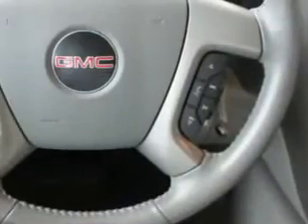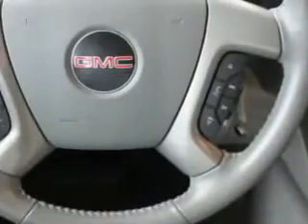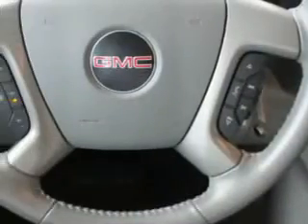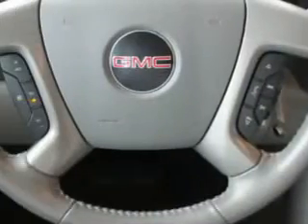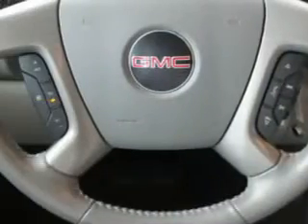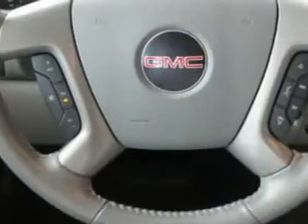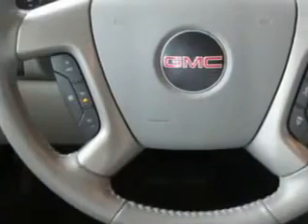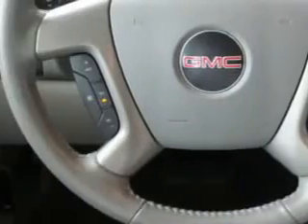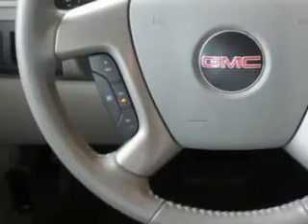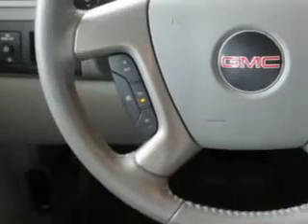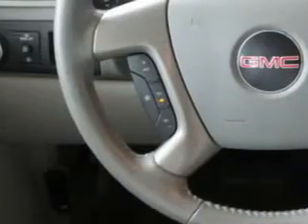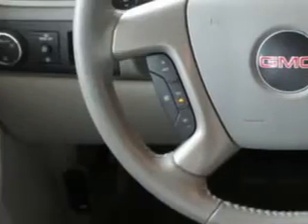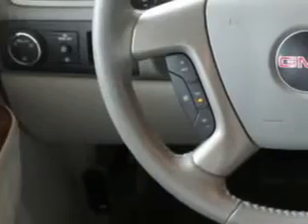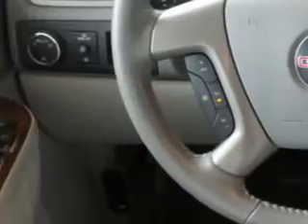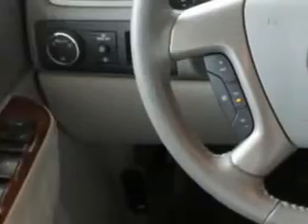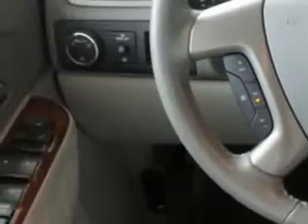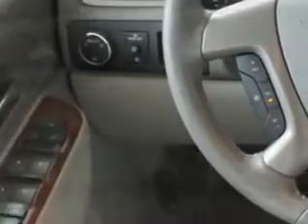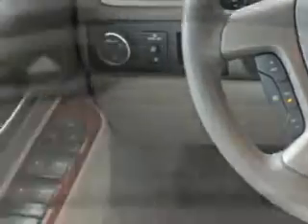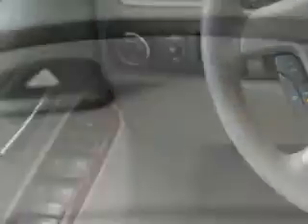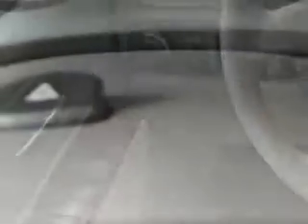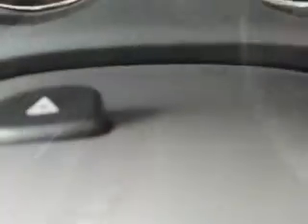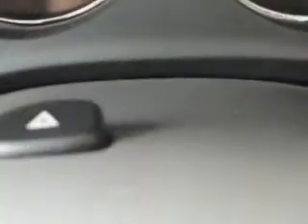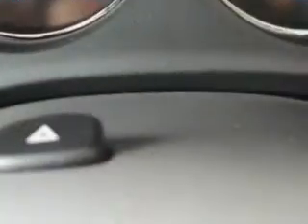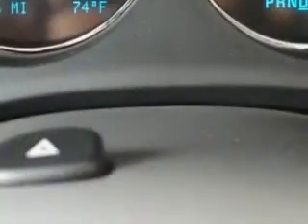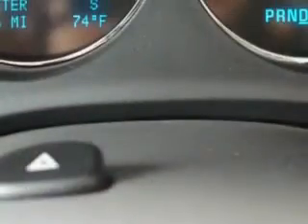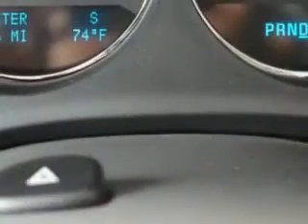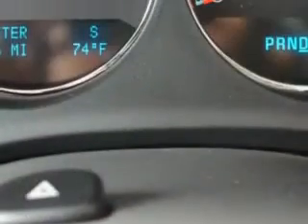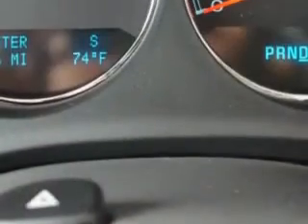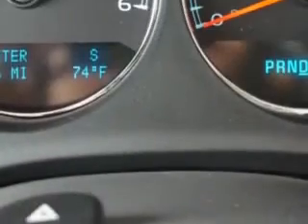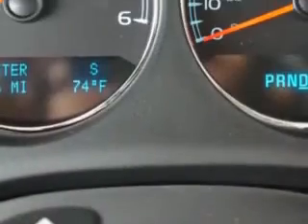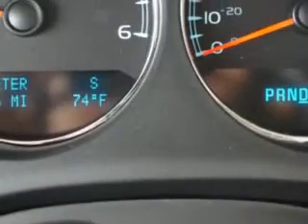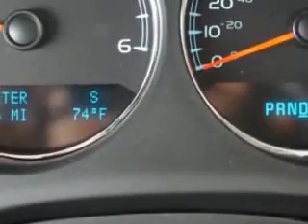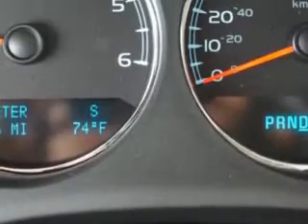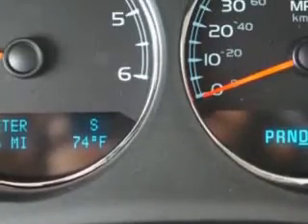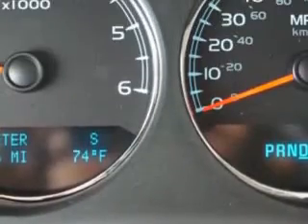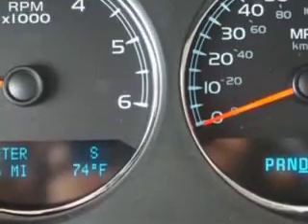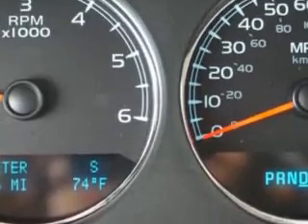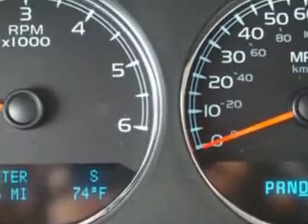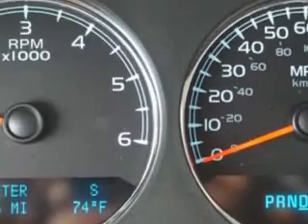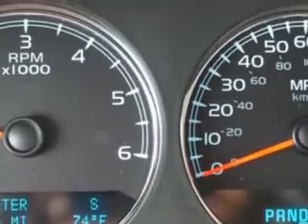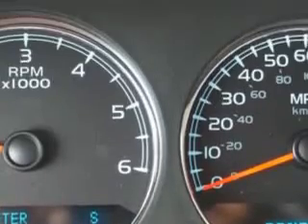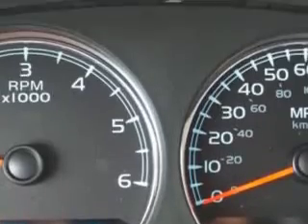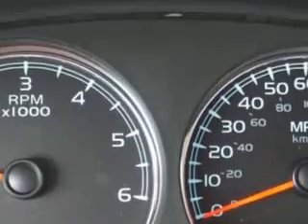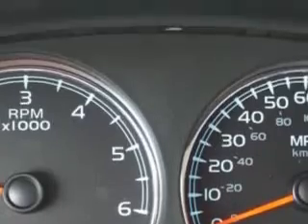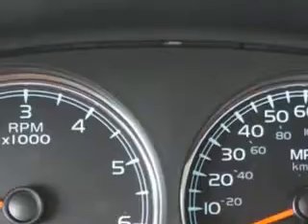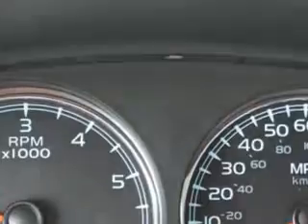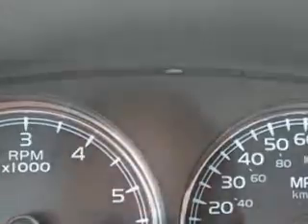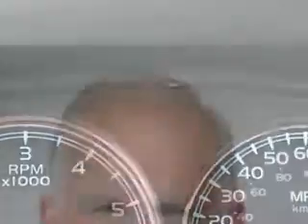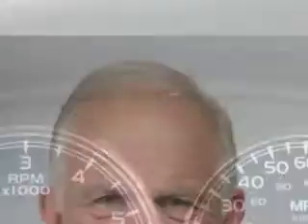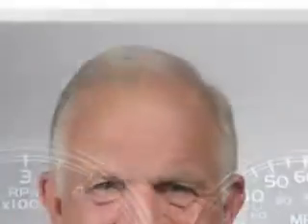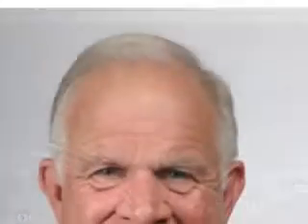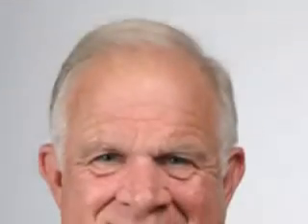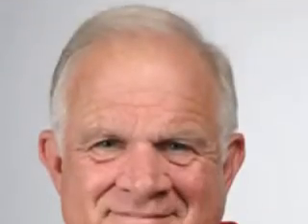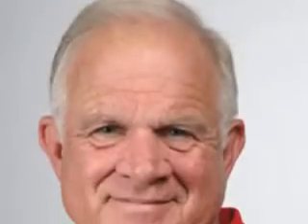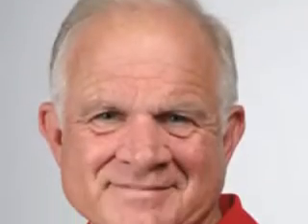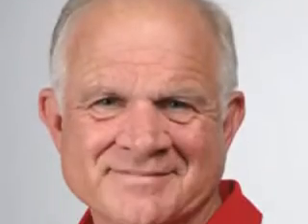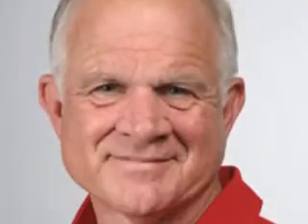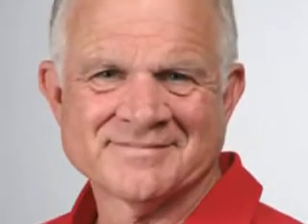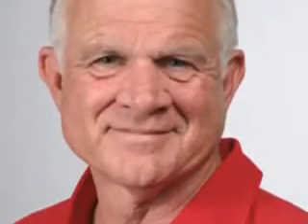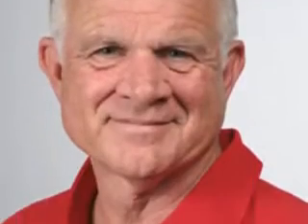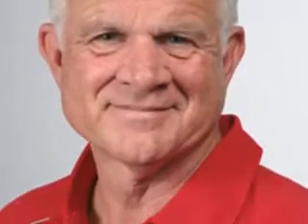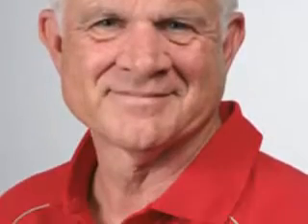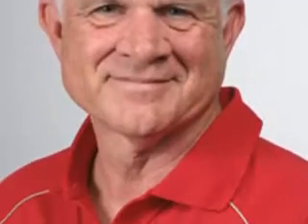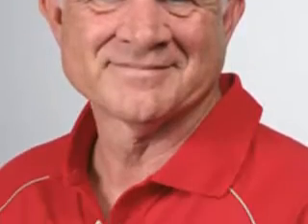Enjoy the drive, feel safe, and have peace of mind in this 2011 GMC Yukon XL. See us at Harry Robinson Buick GMC today.